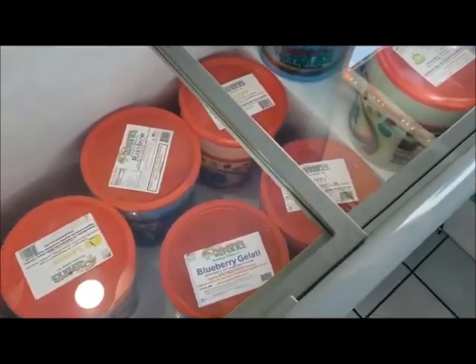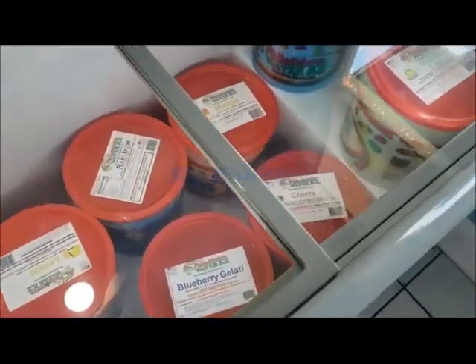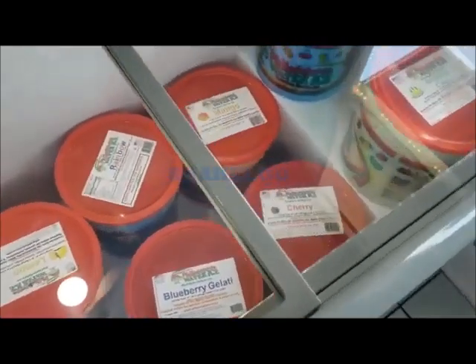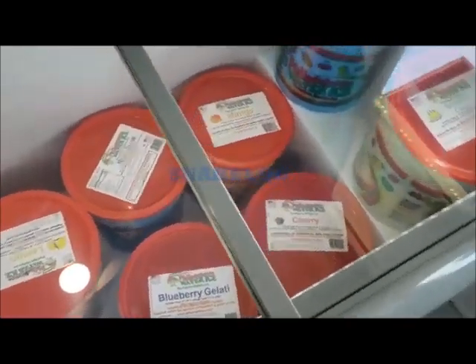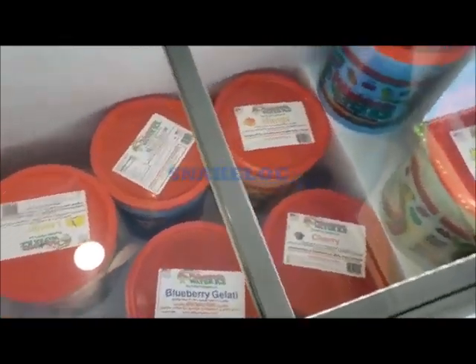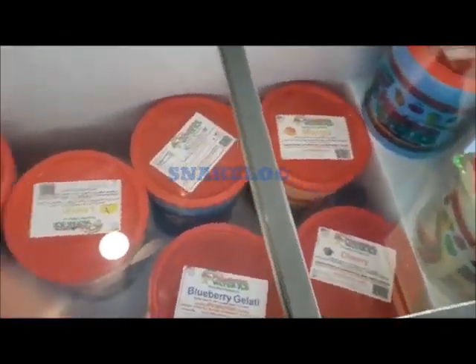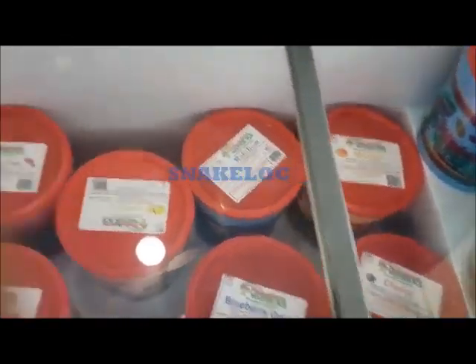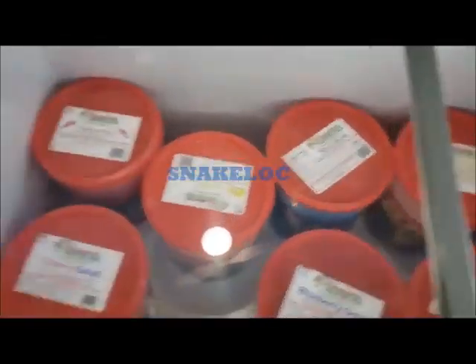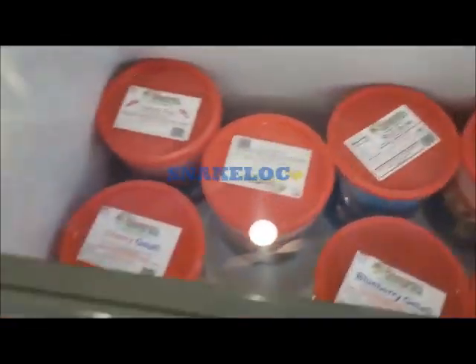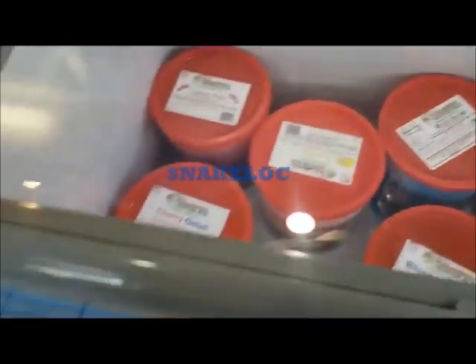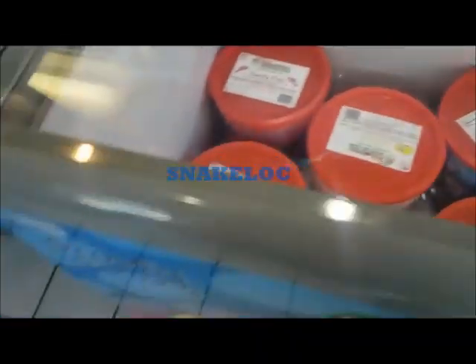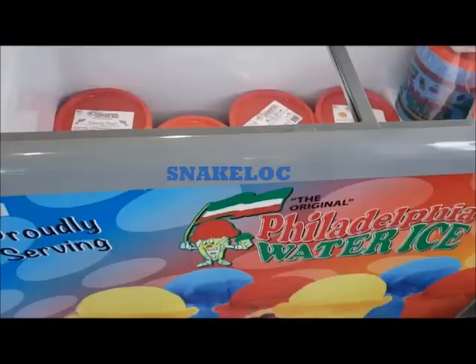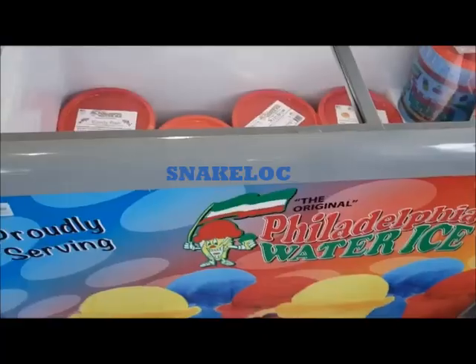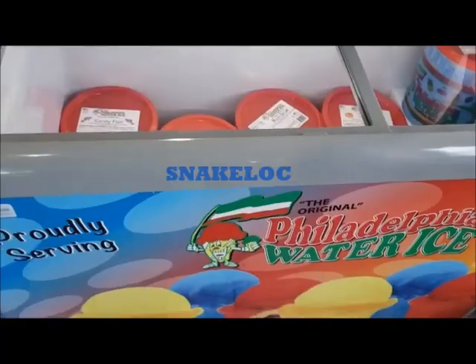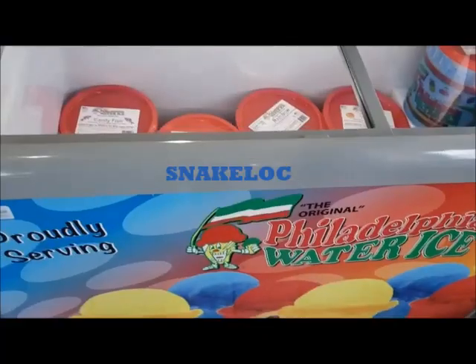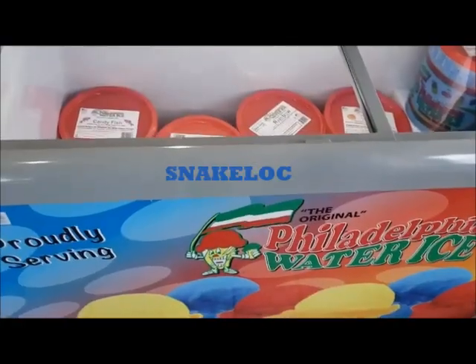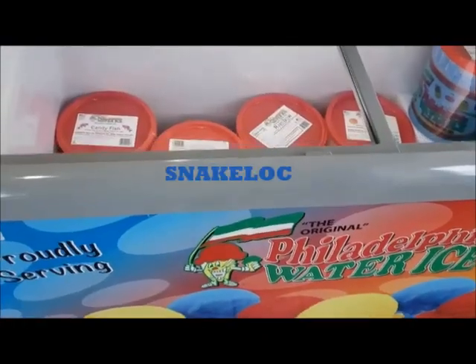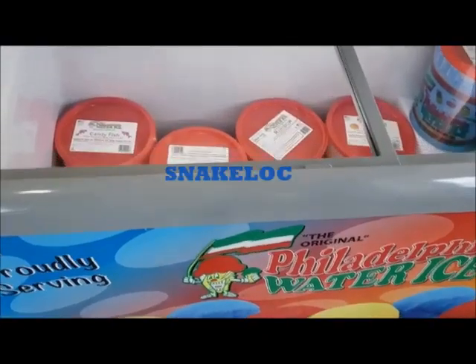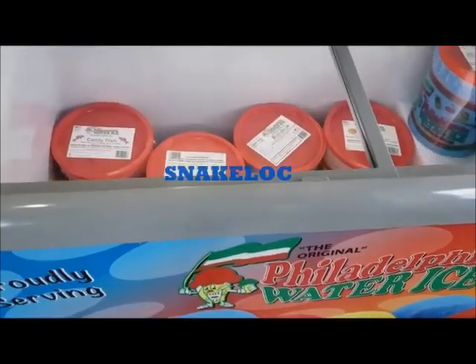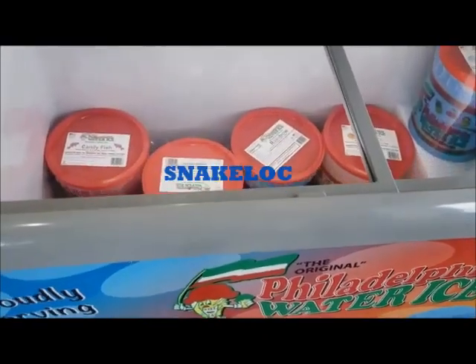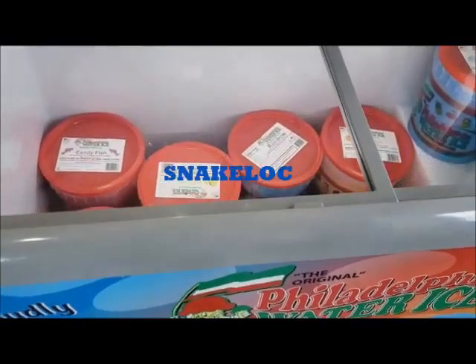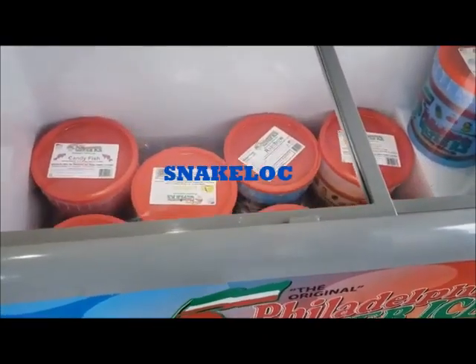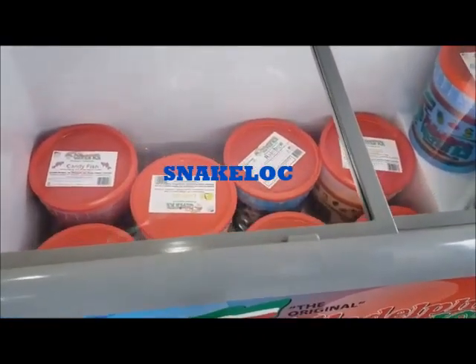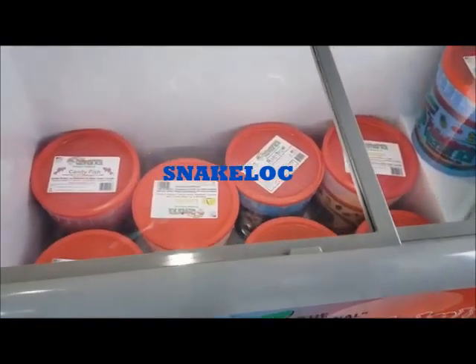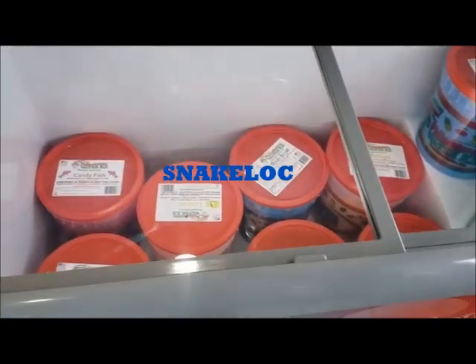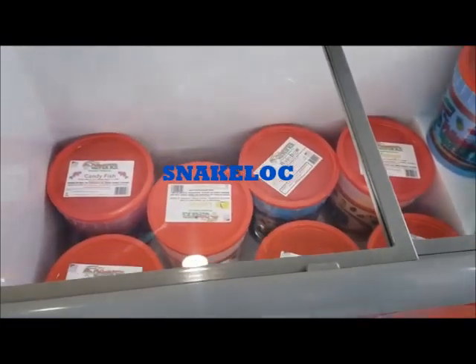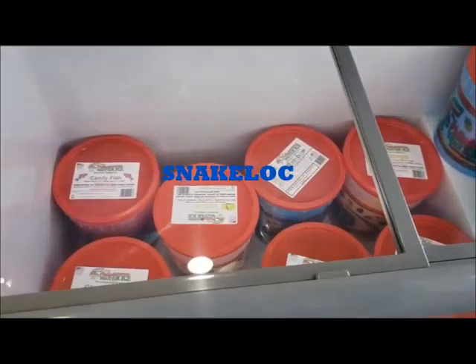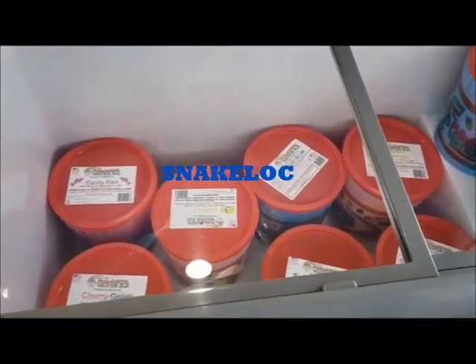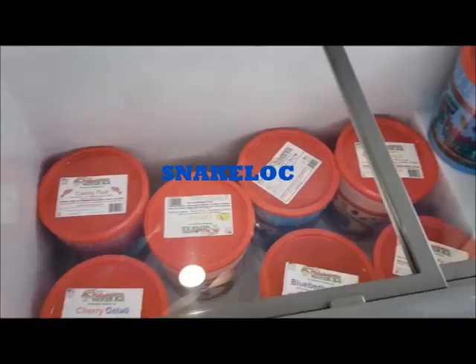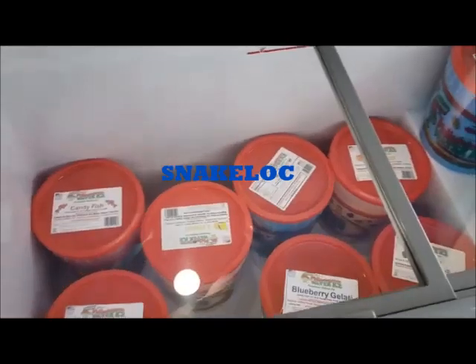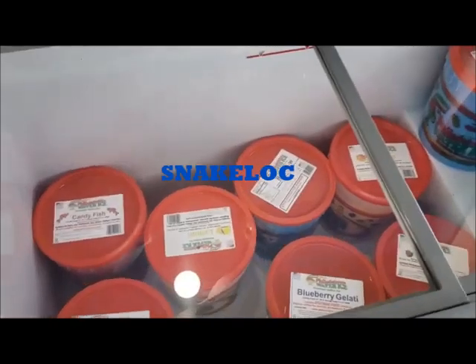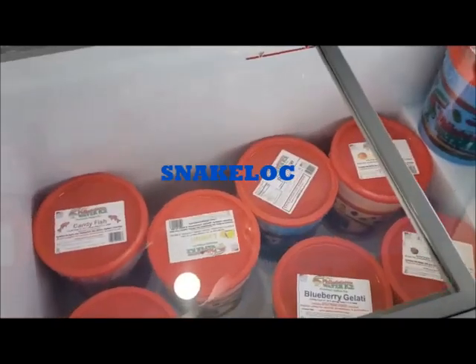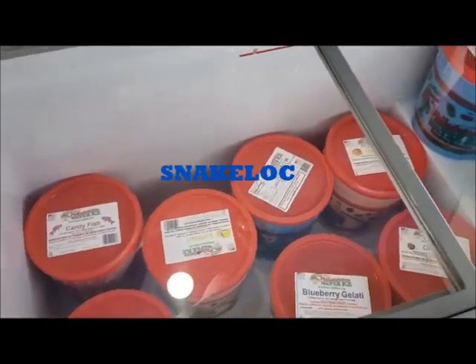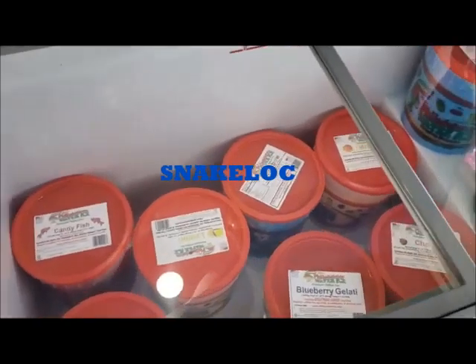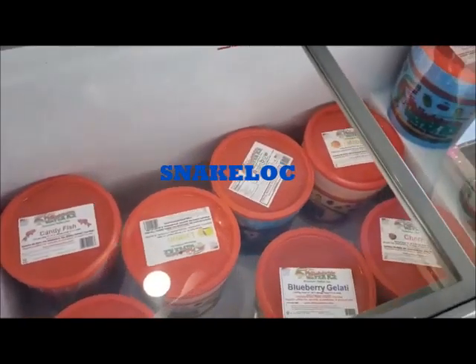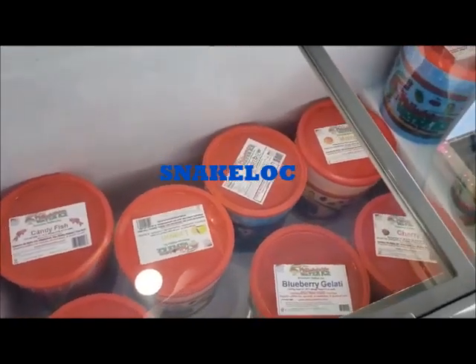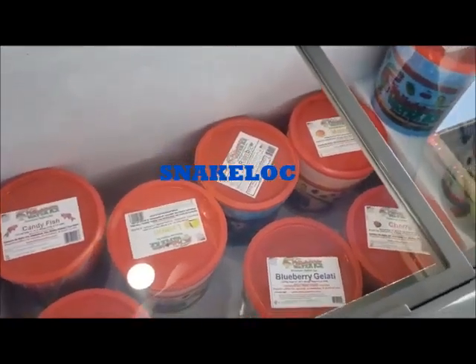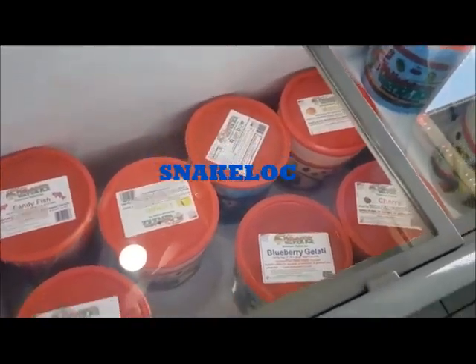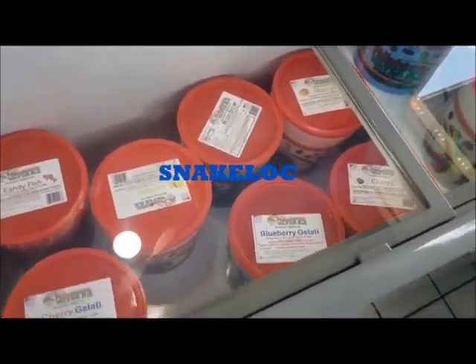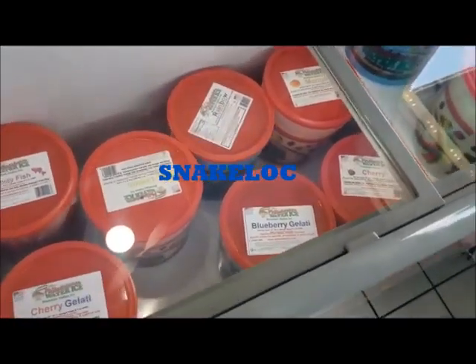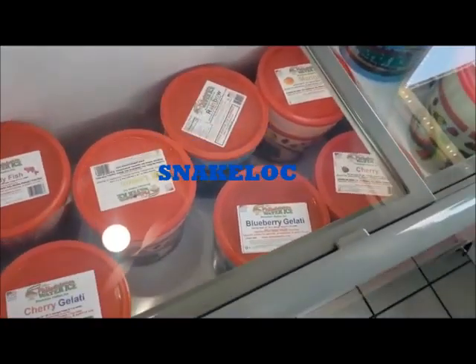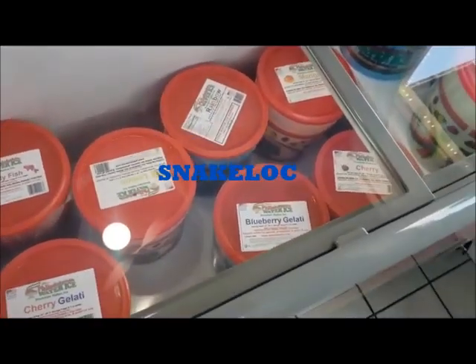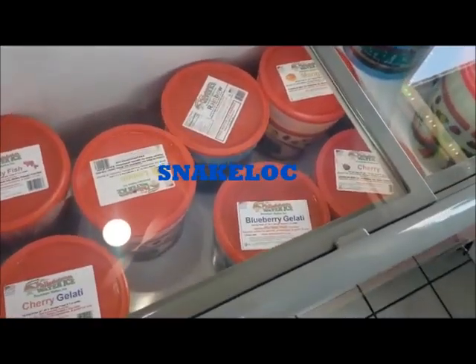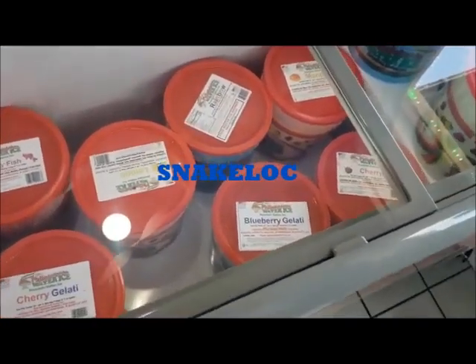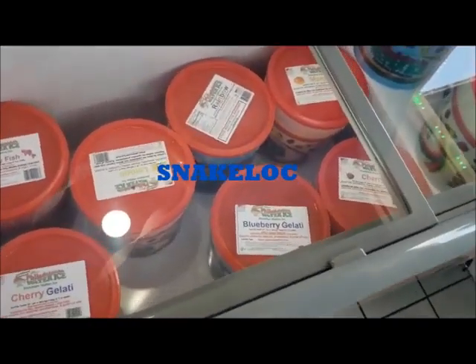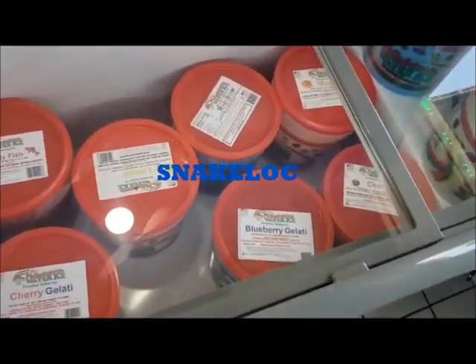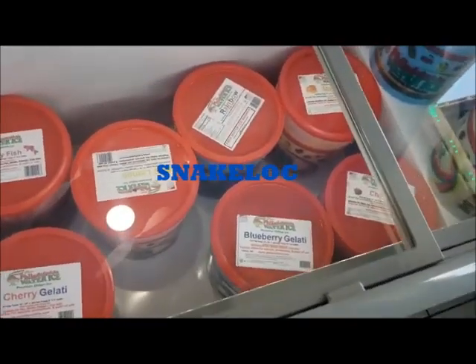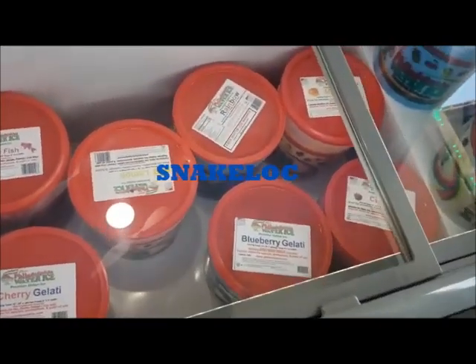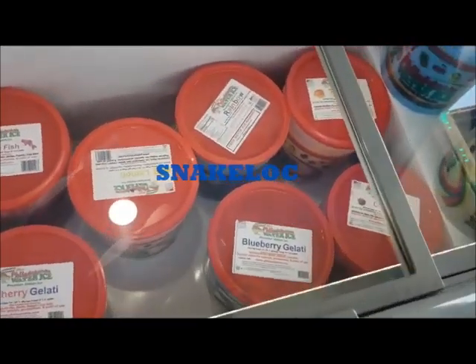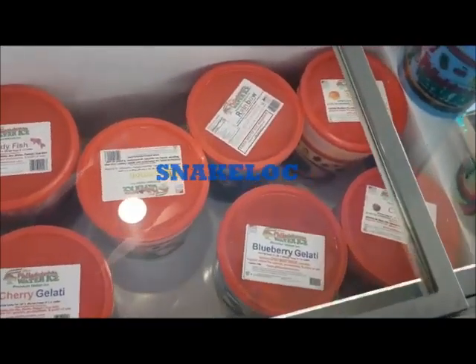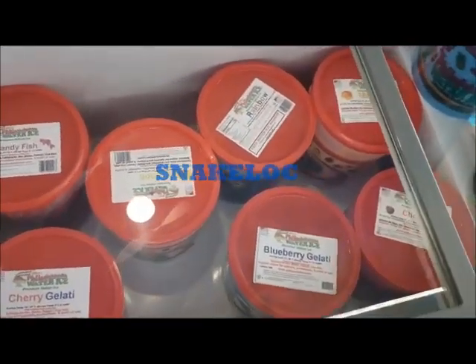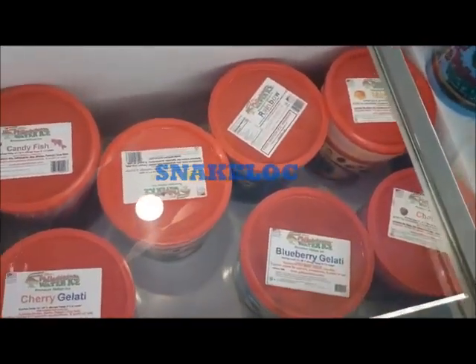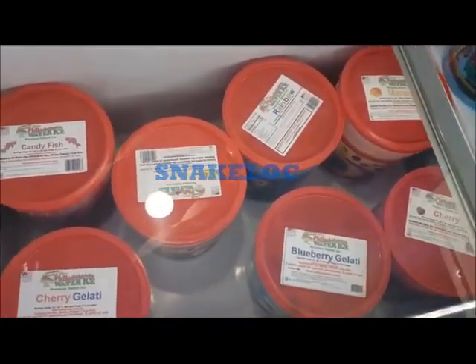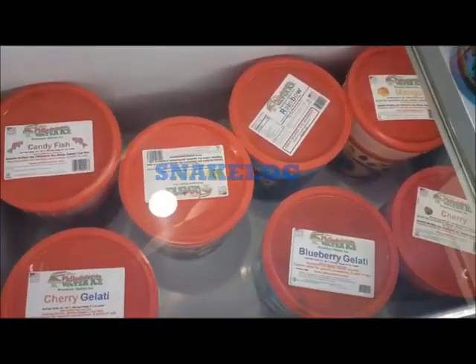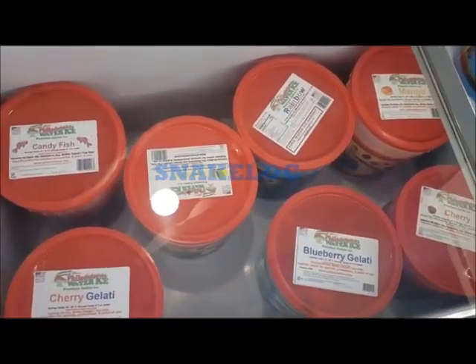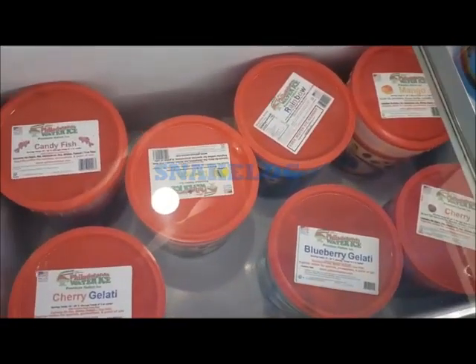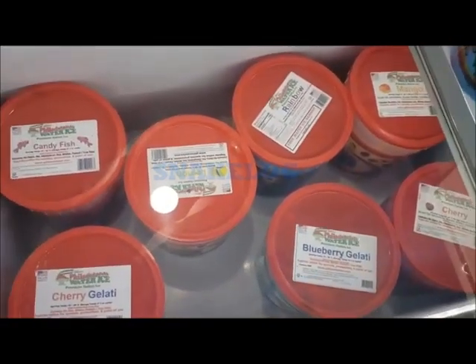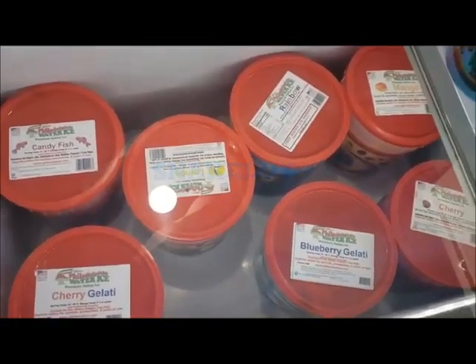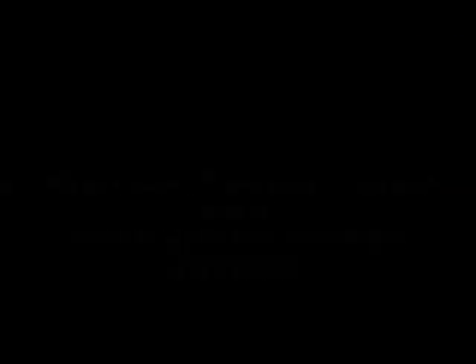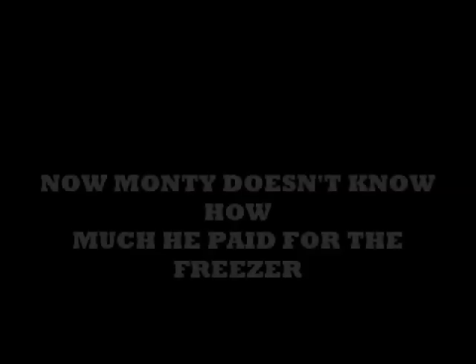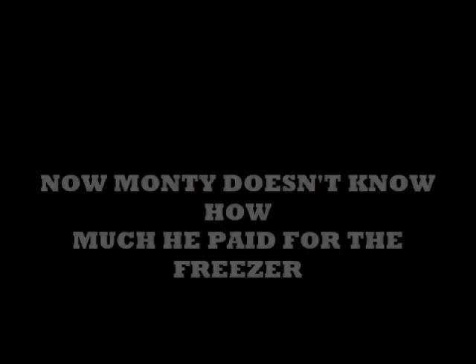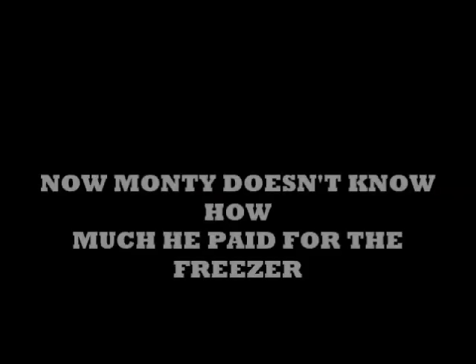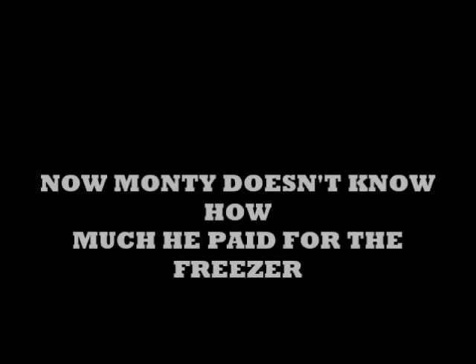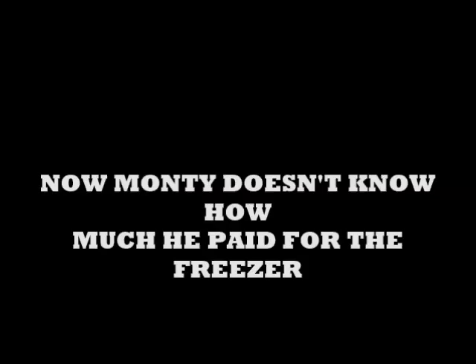This is where it's at — this is the come-up, baby. You get yourself a freezer; it's going to run you about $1,000.